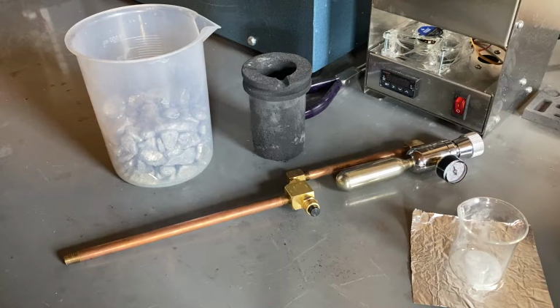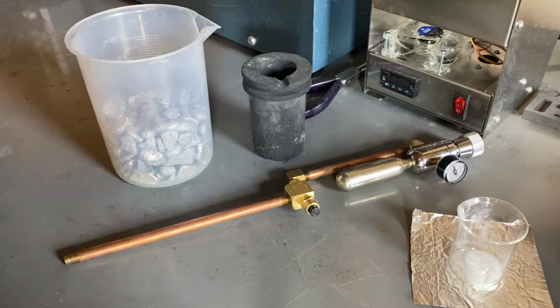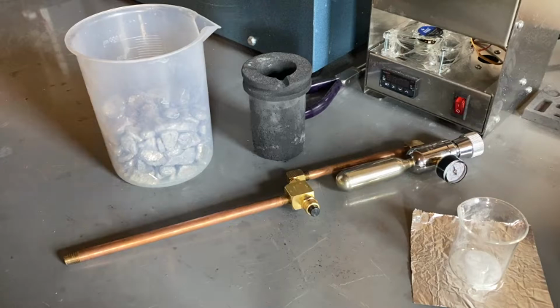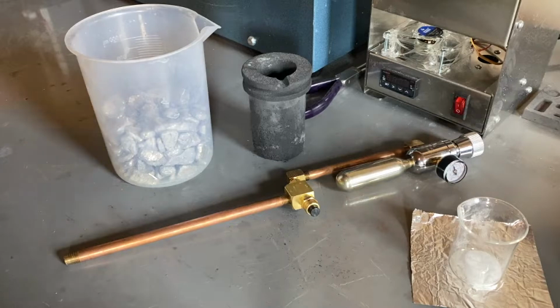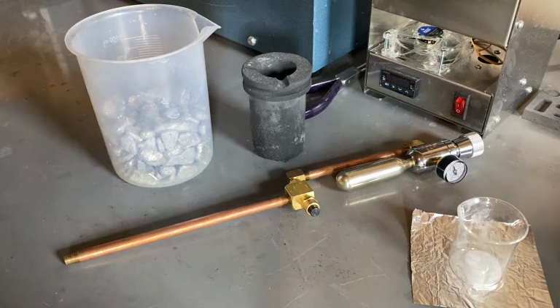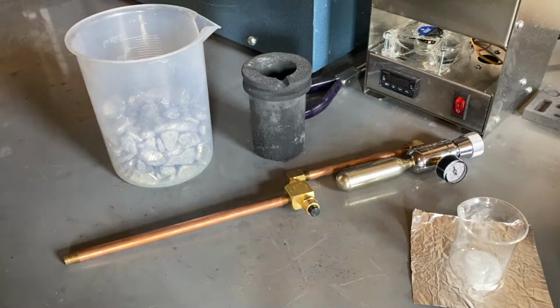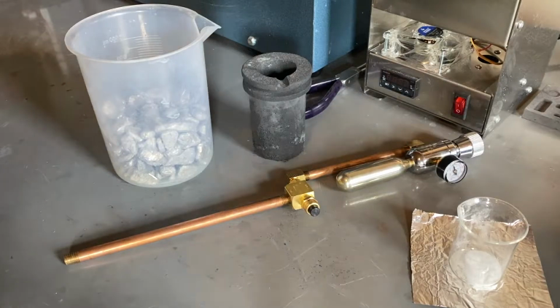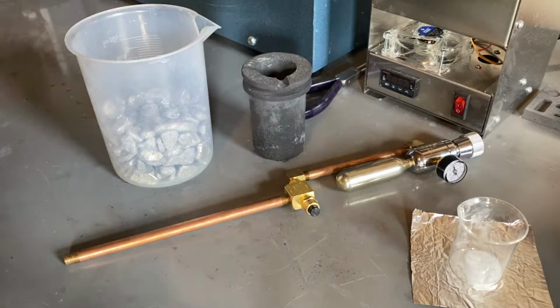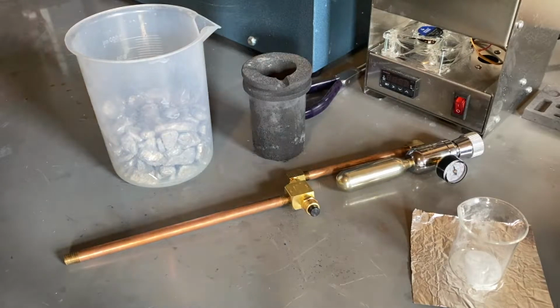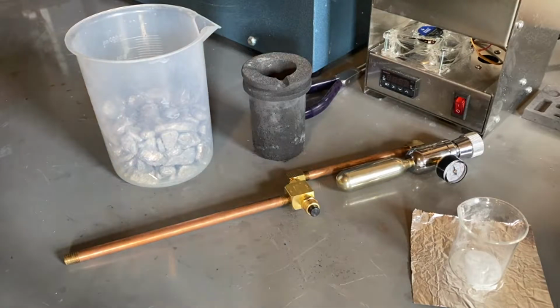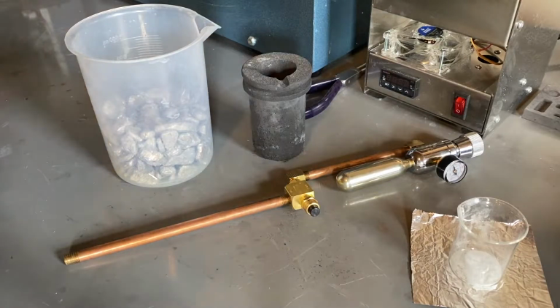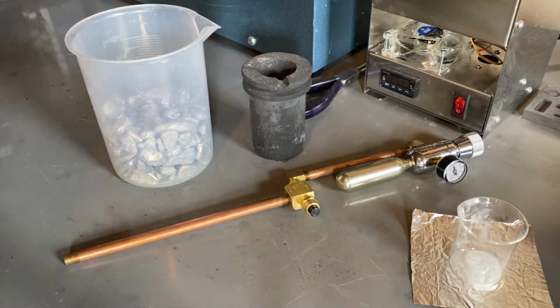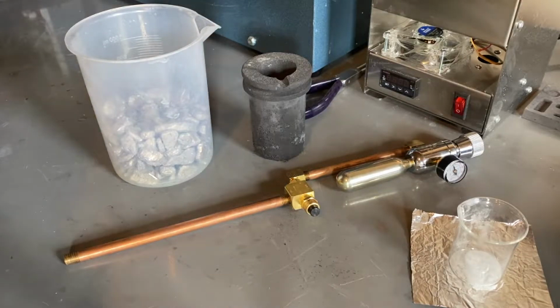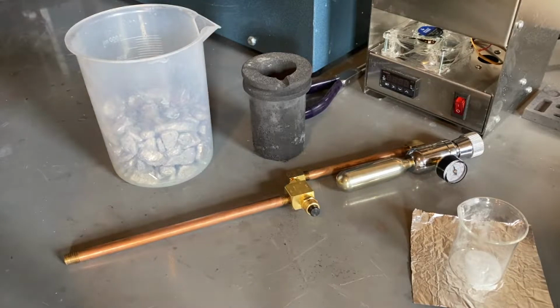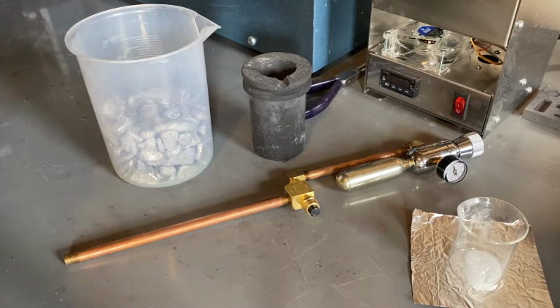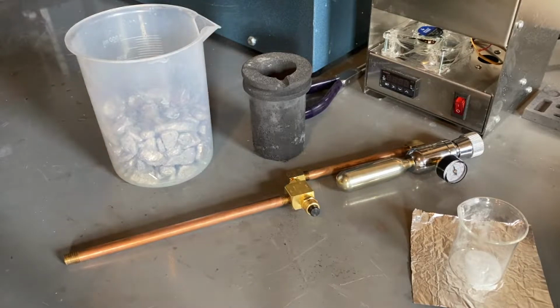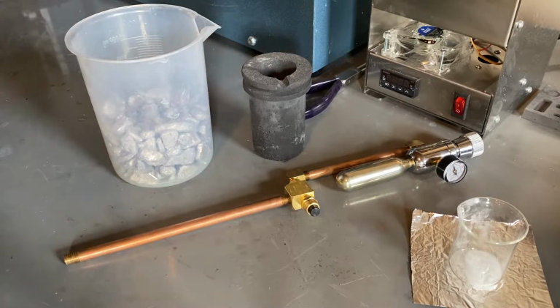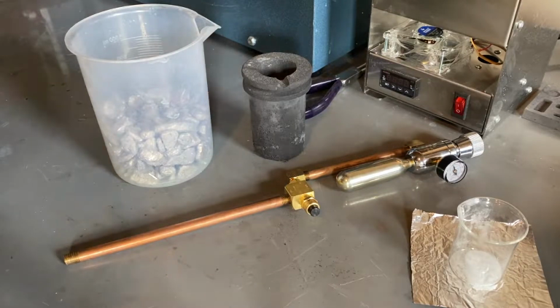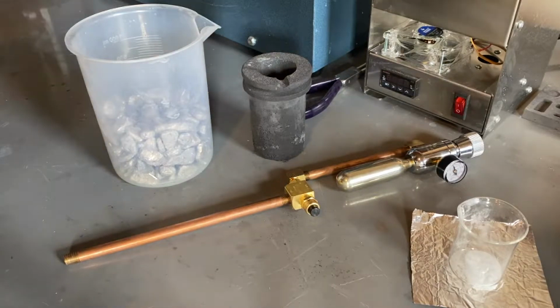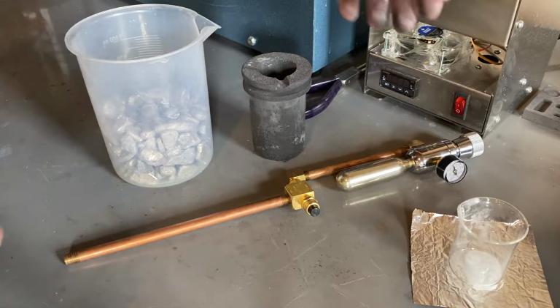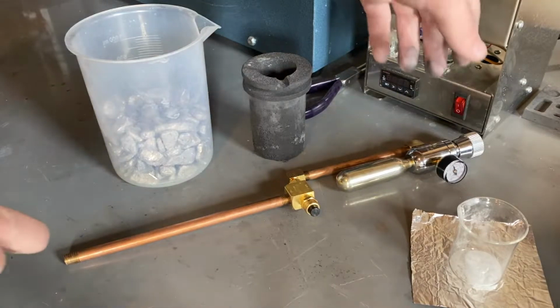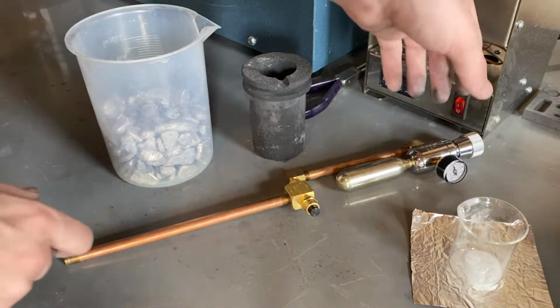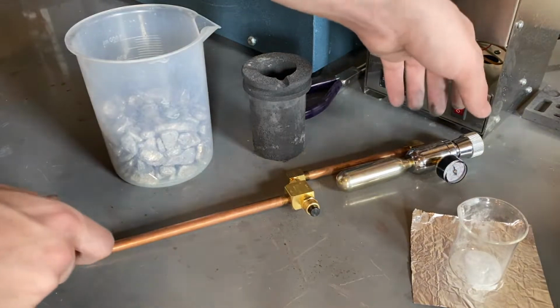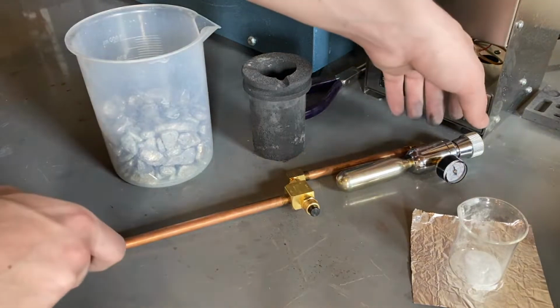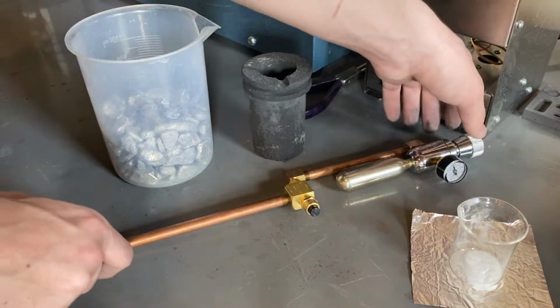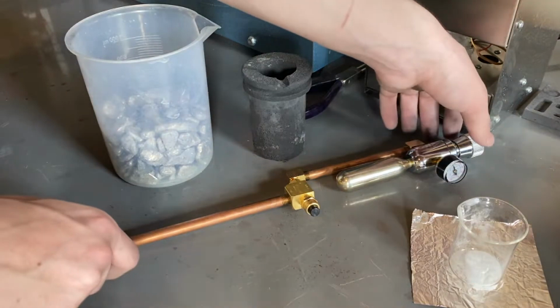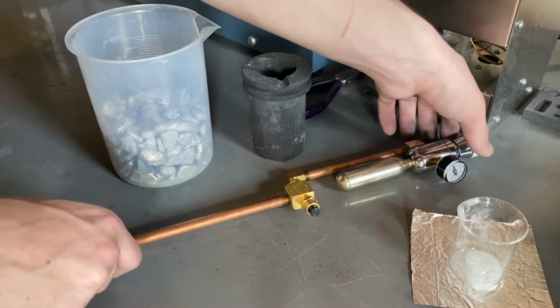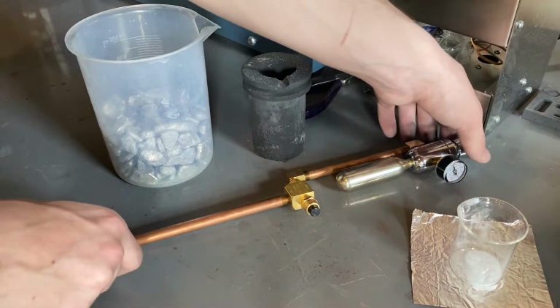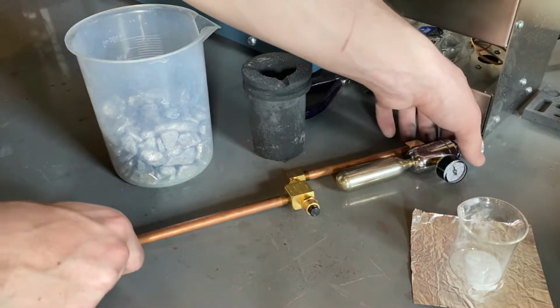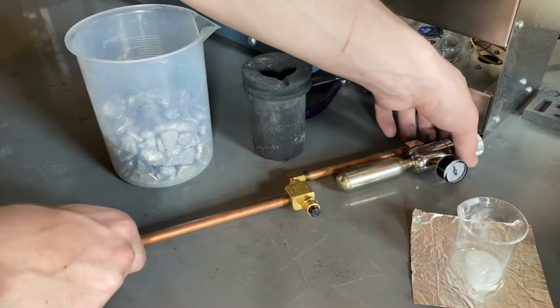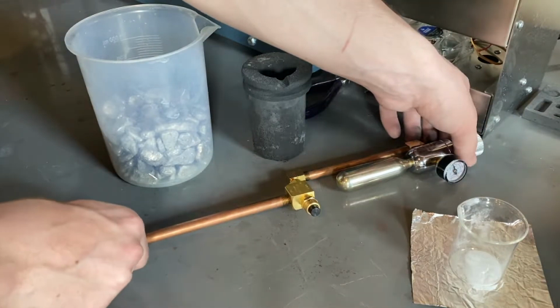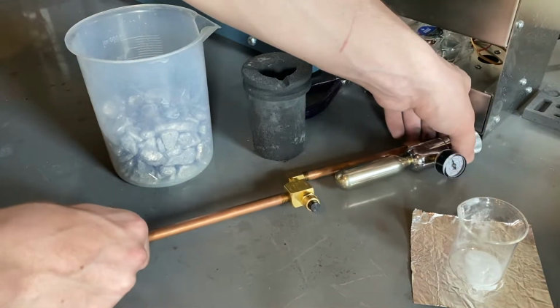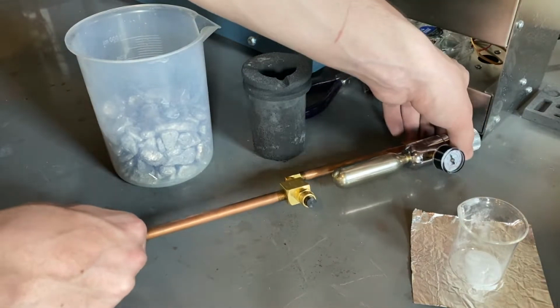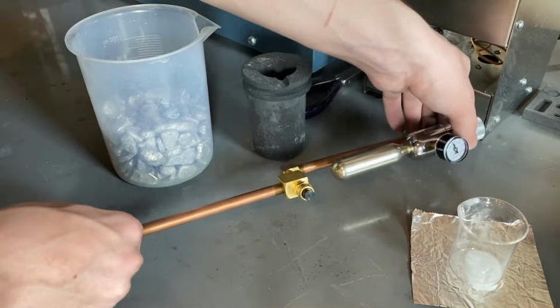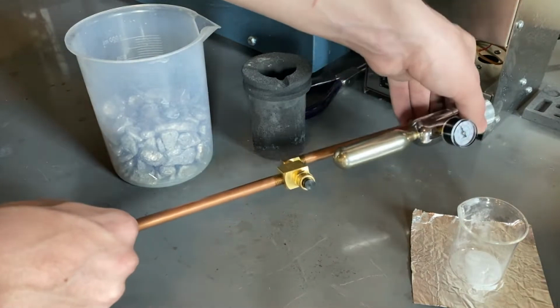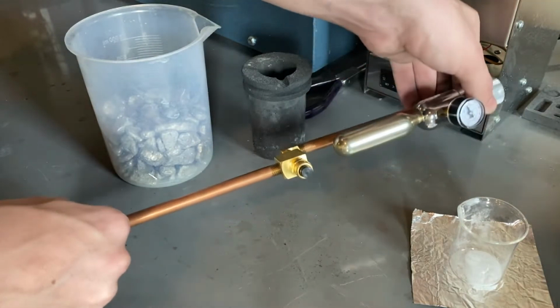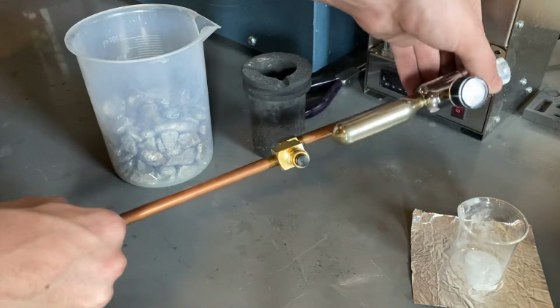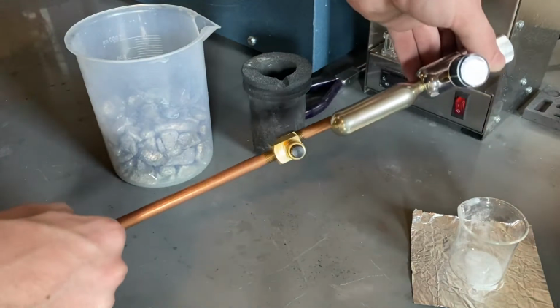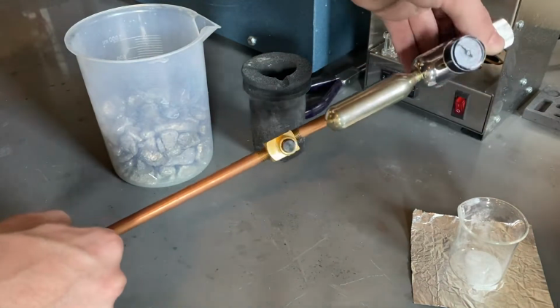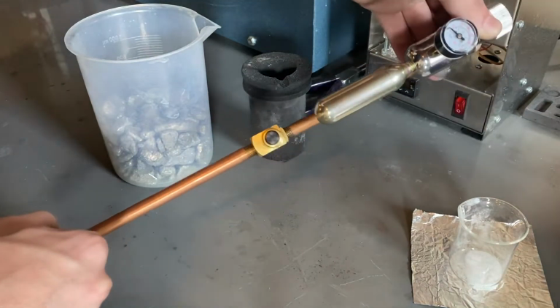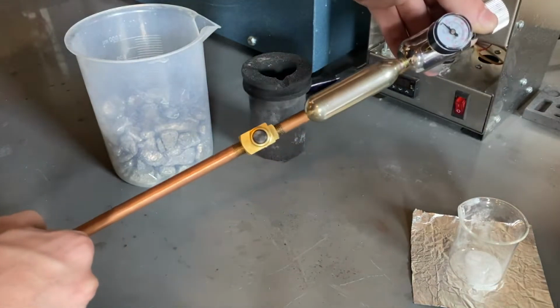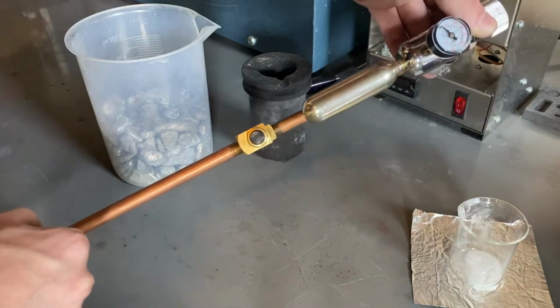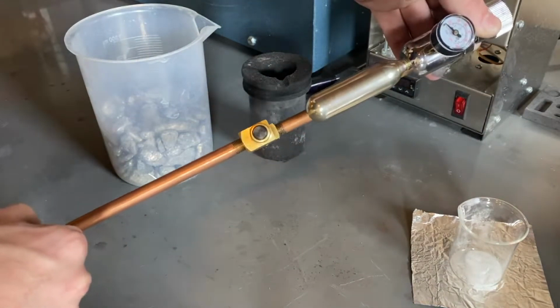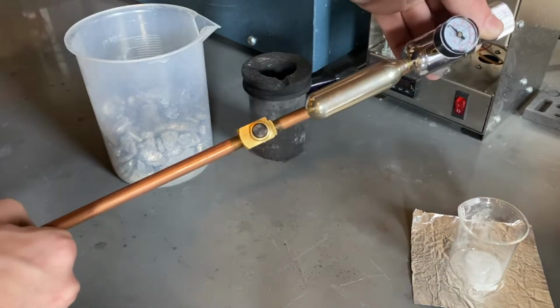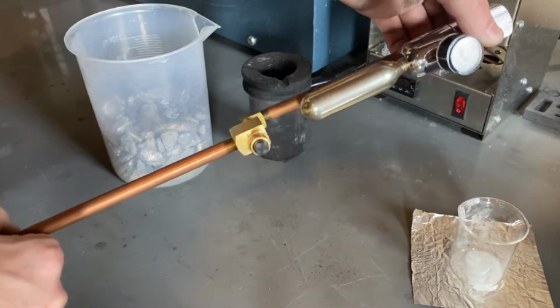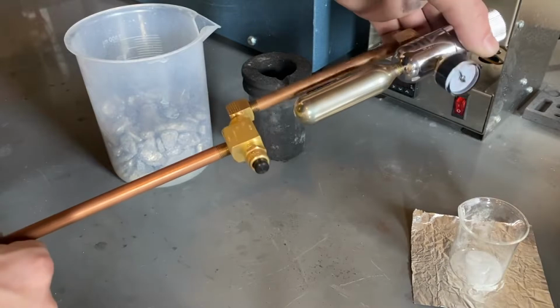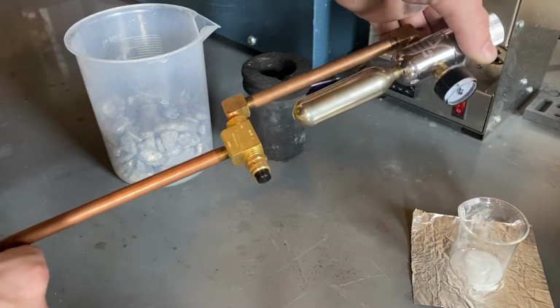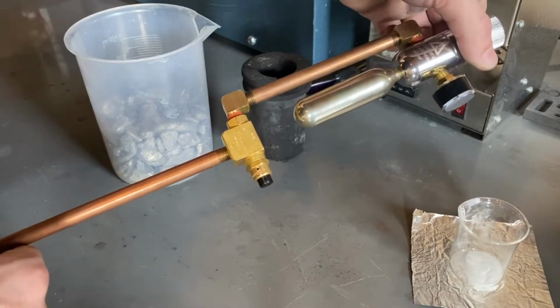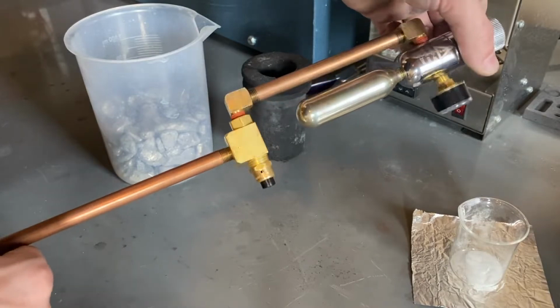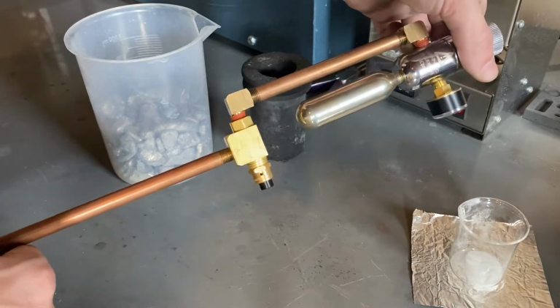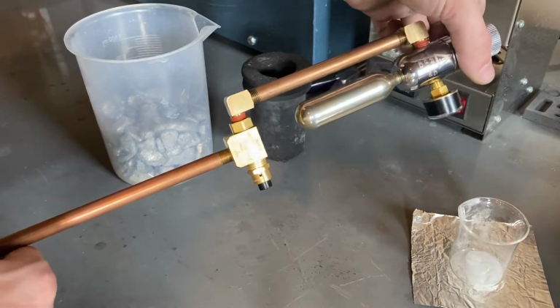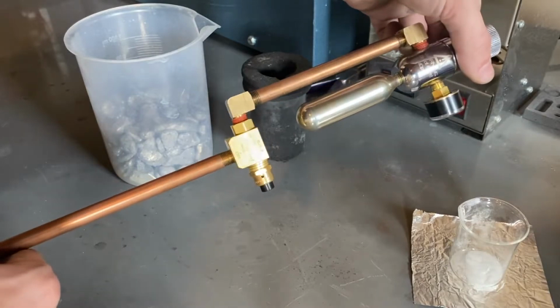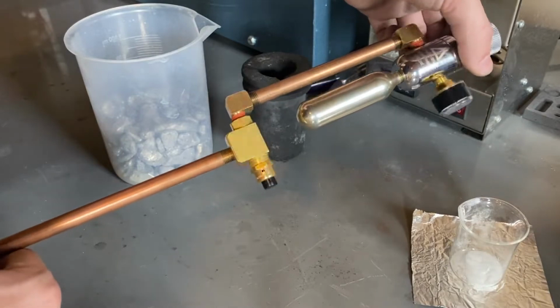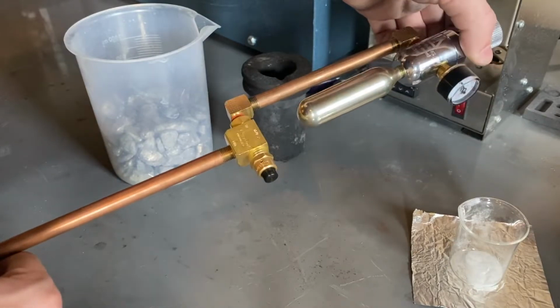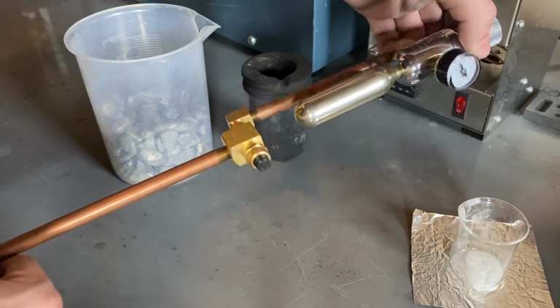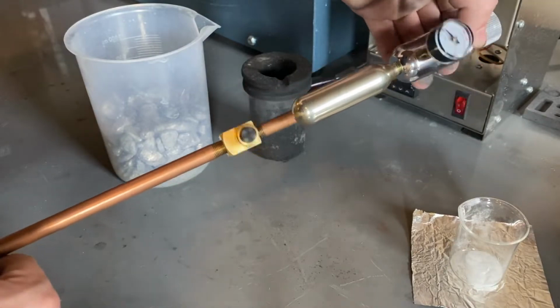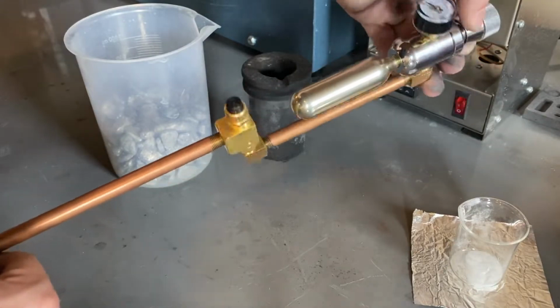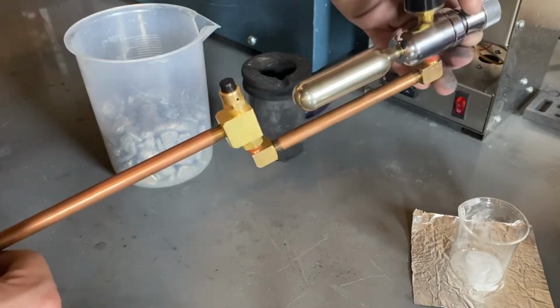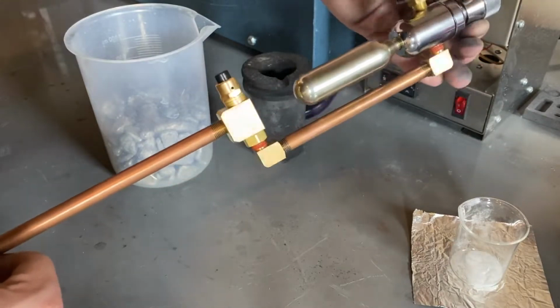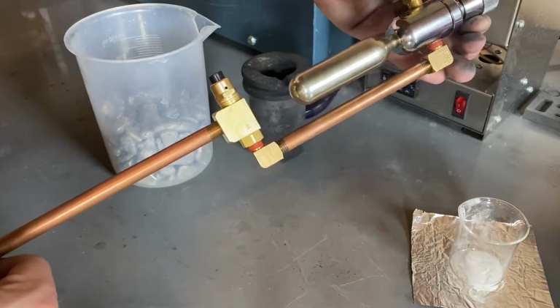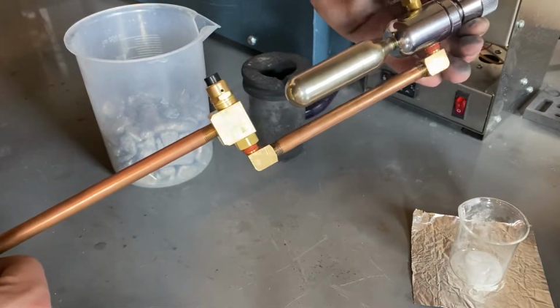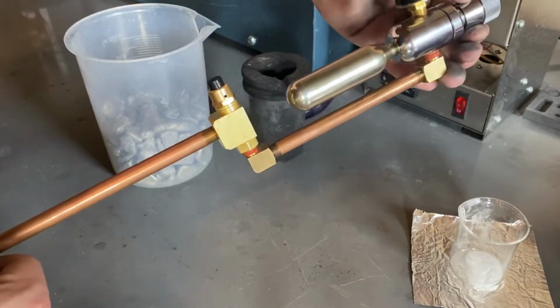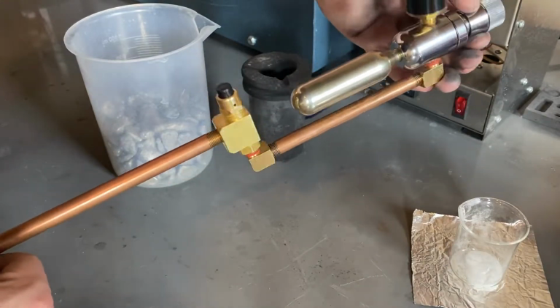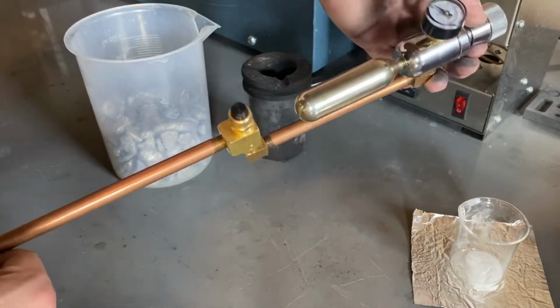Hello everyone, this is Levi Sheridan, and today I'm making a video about my CO2 degassing wand I recently made for my investment casting setup.